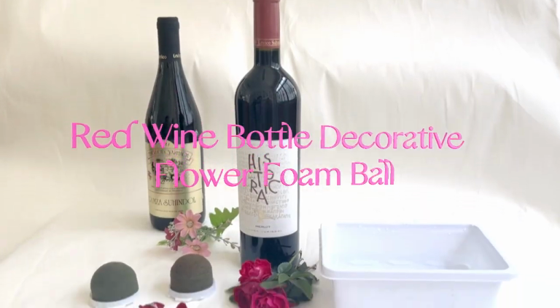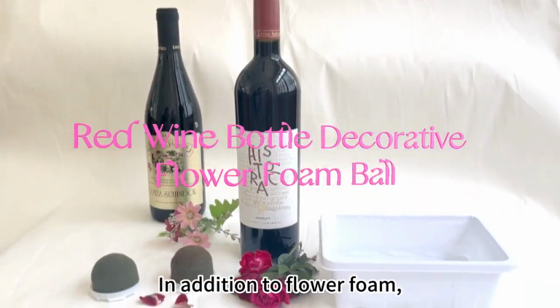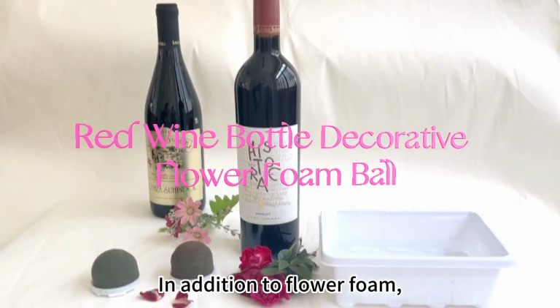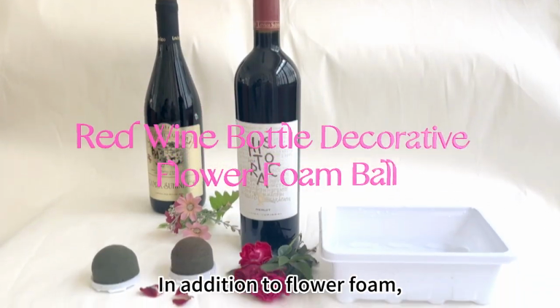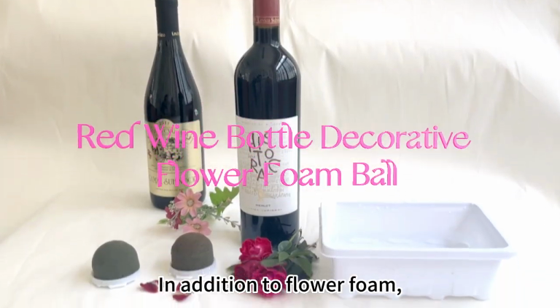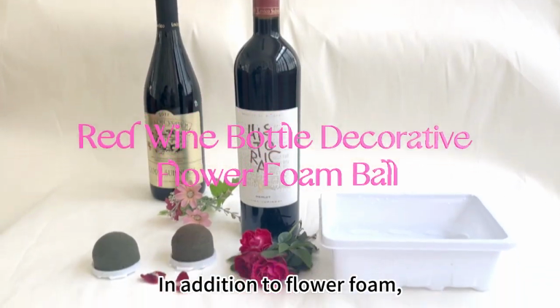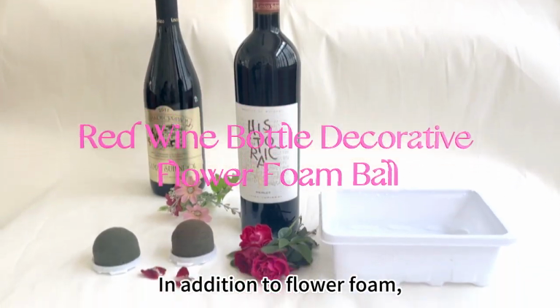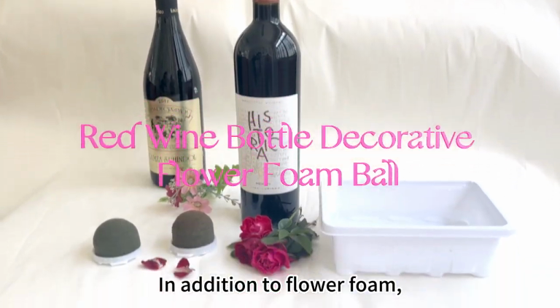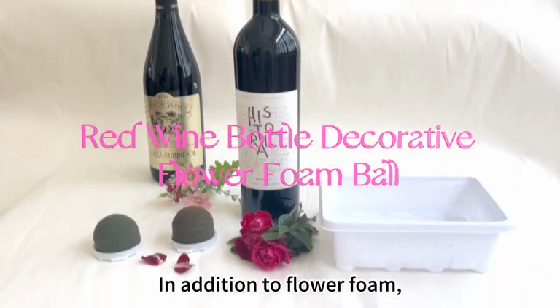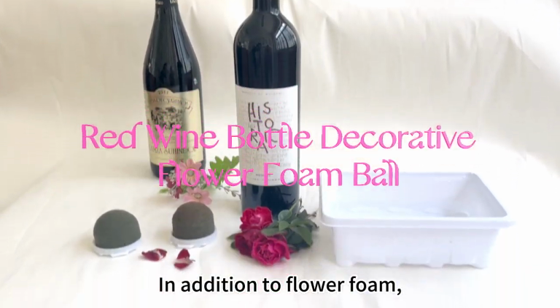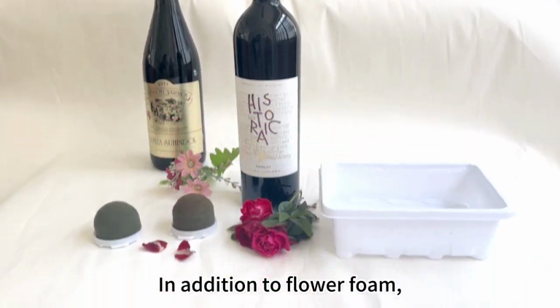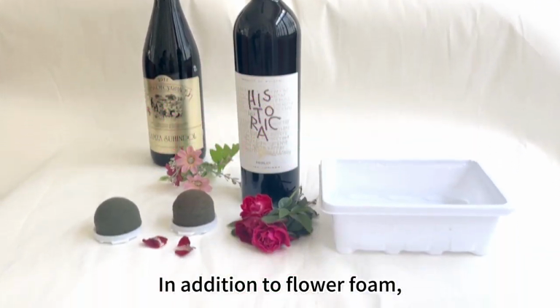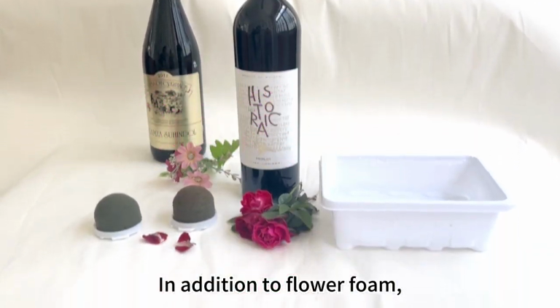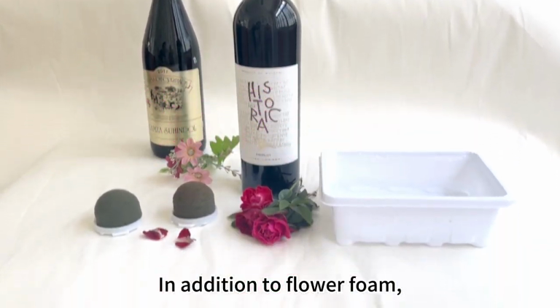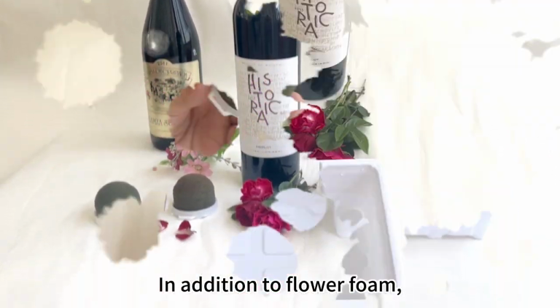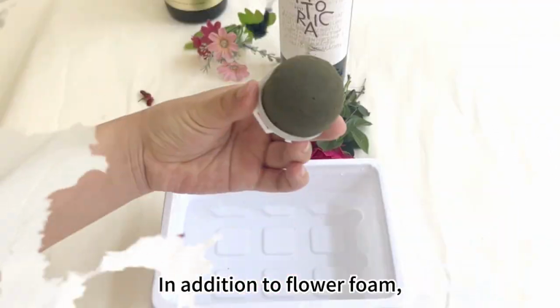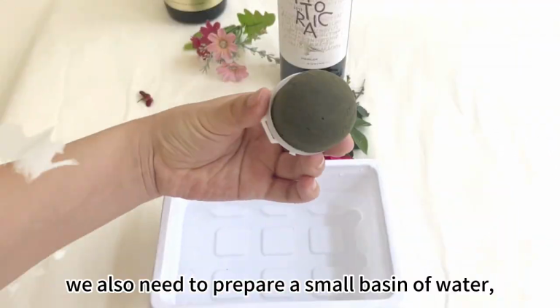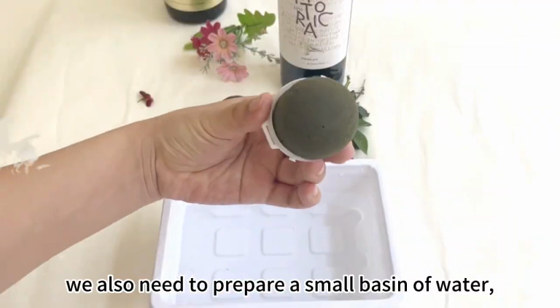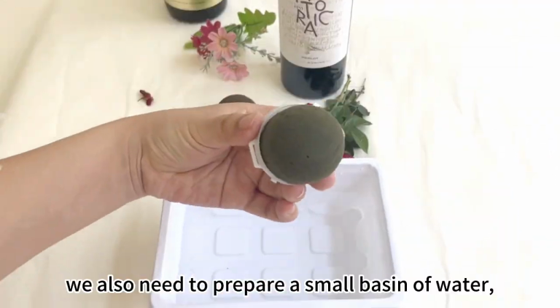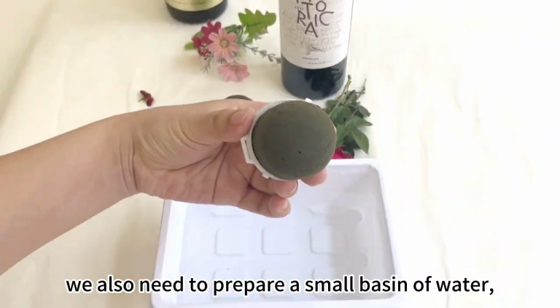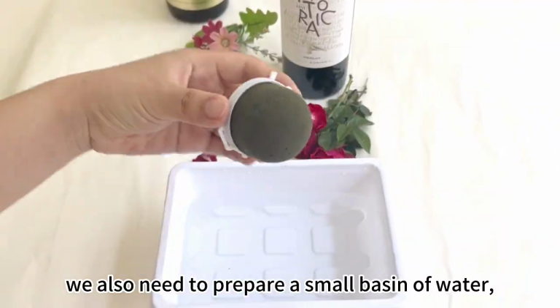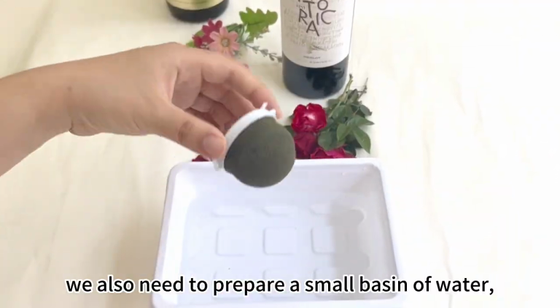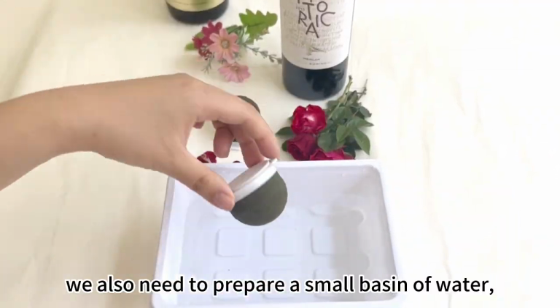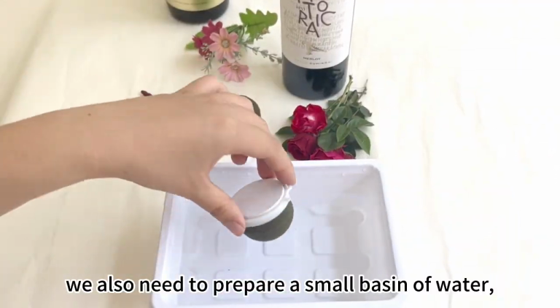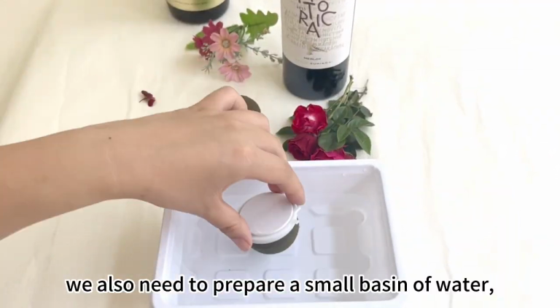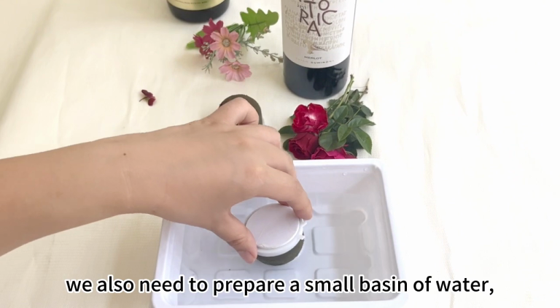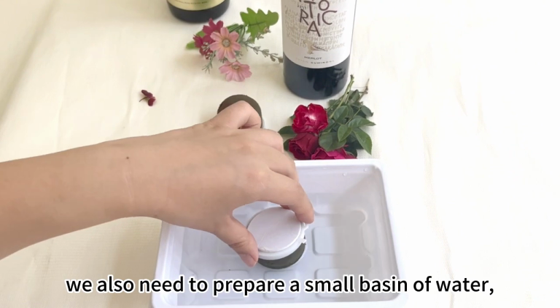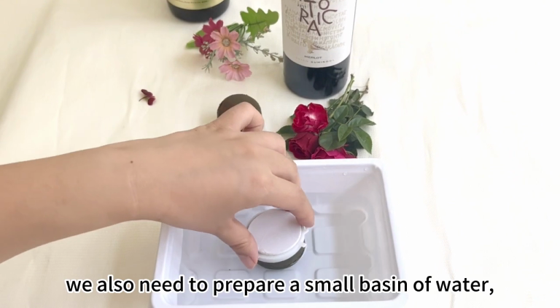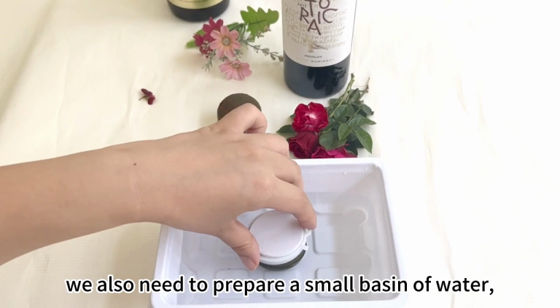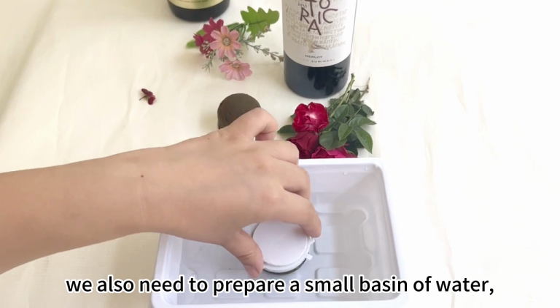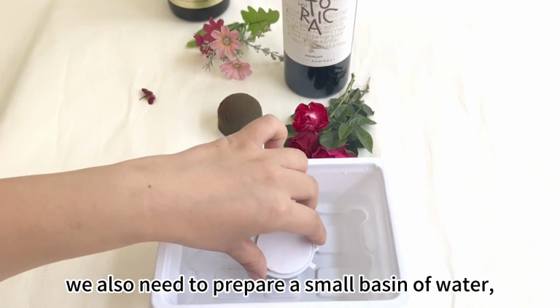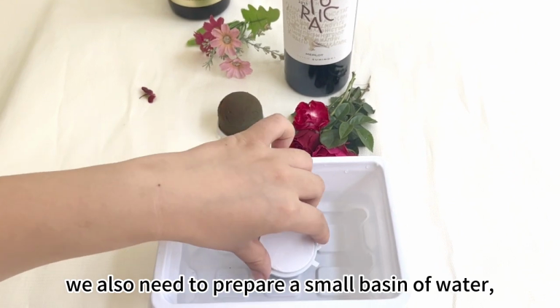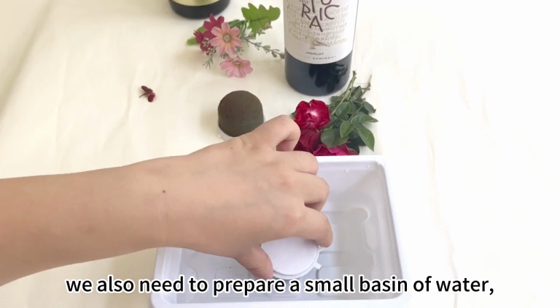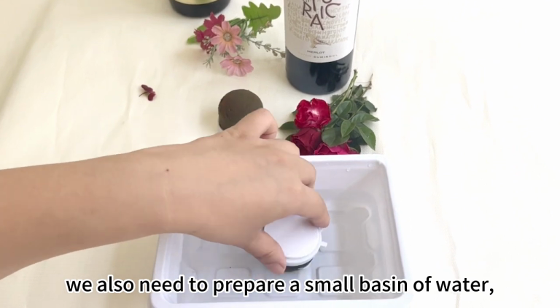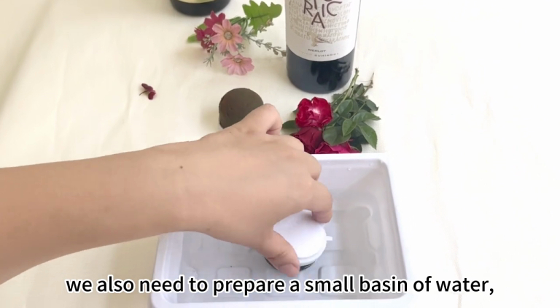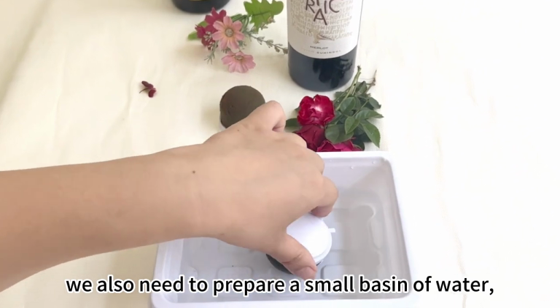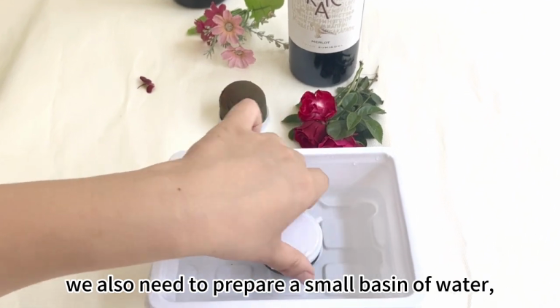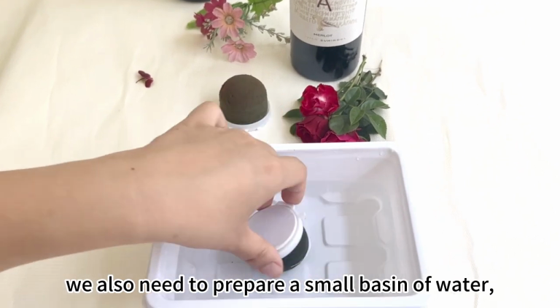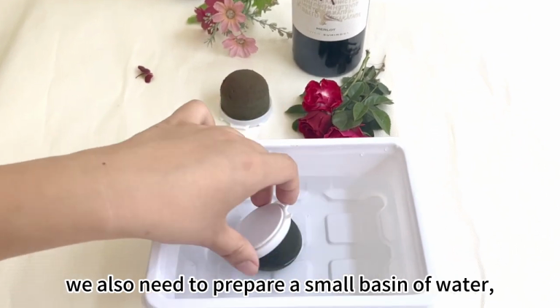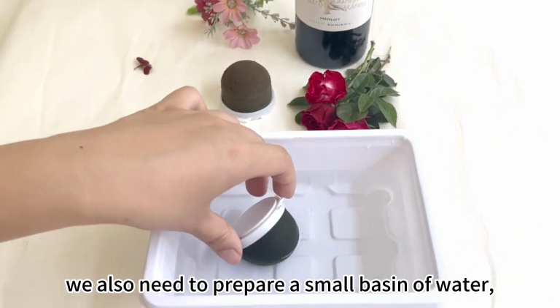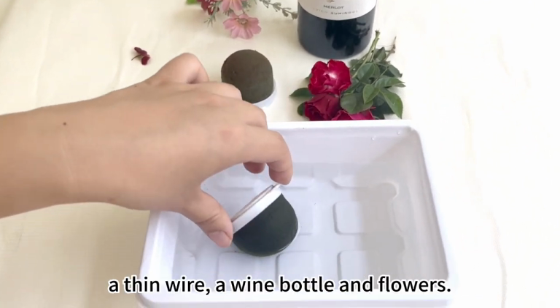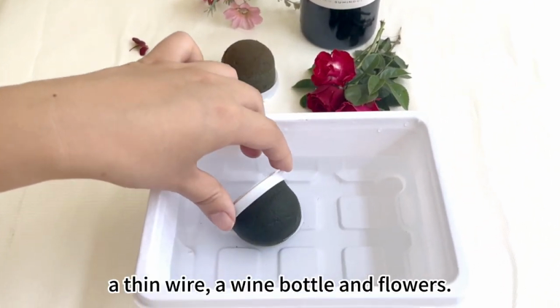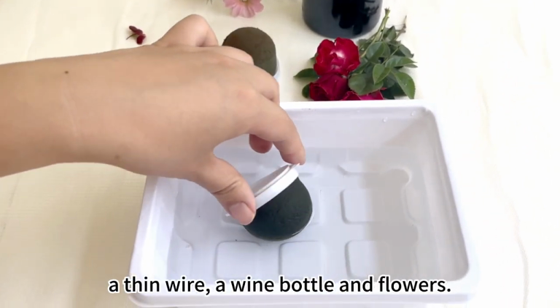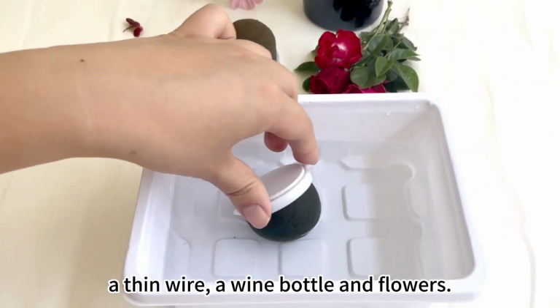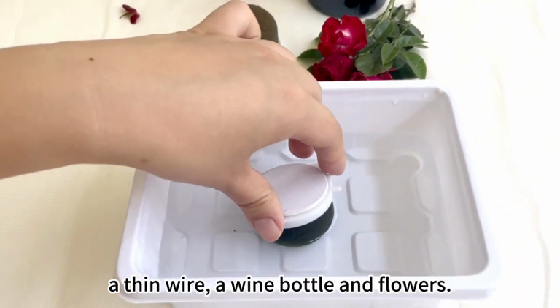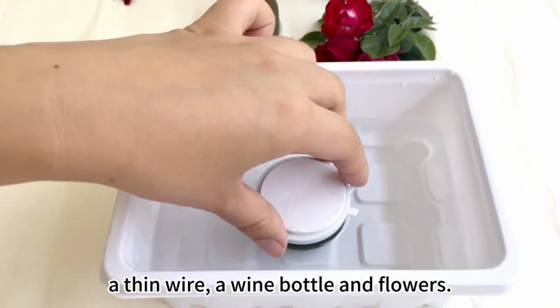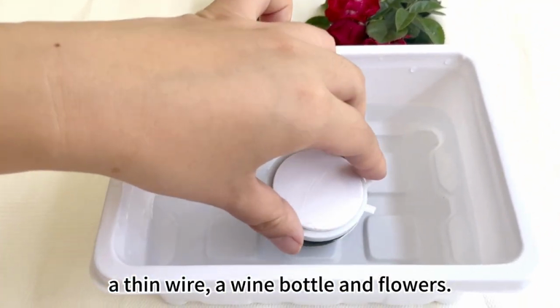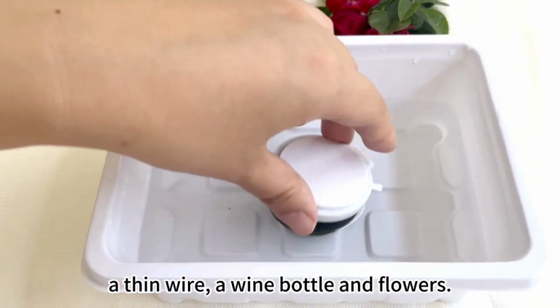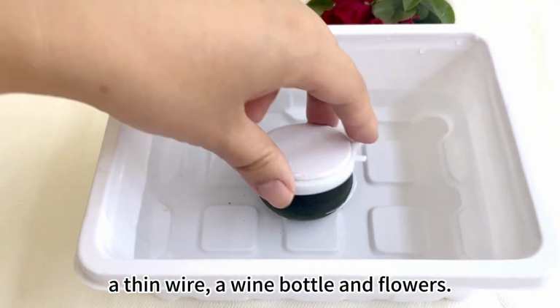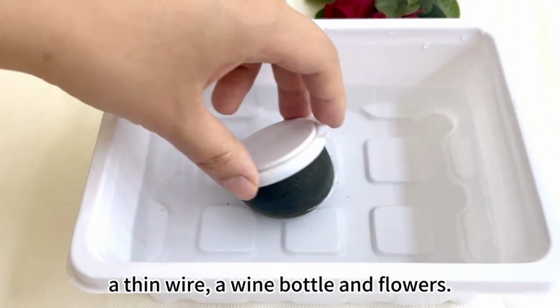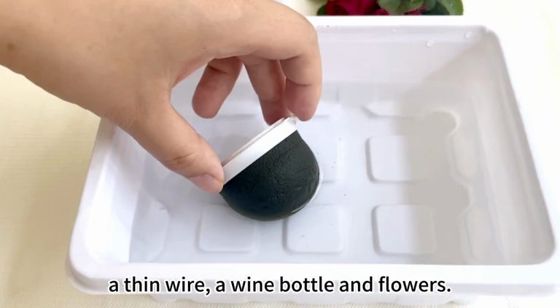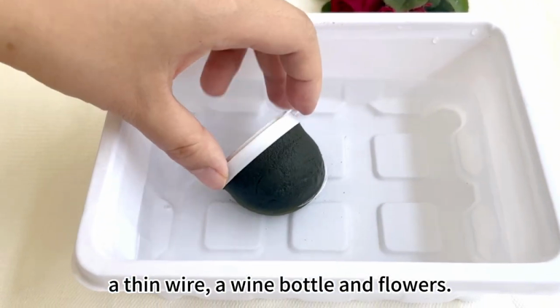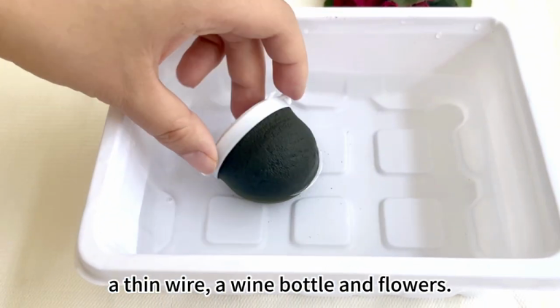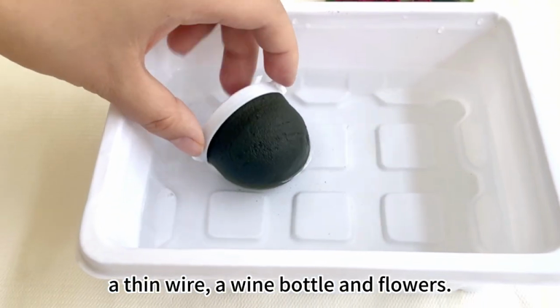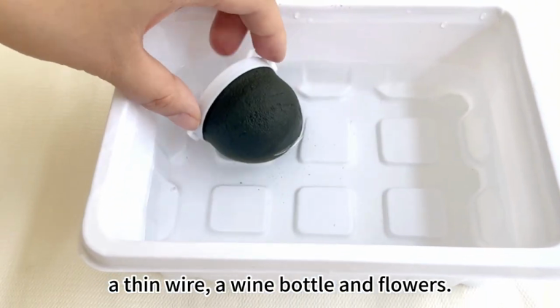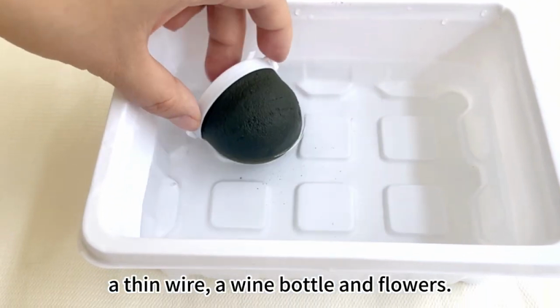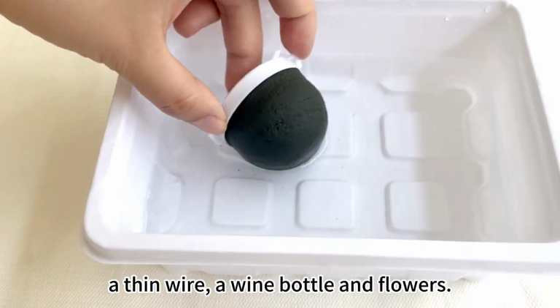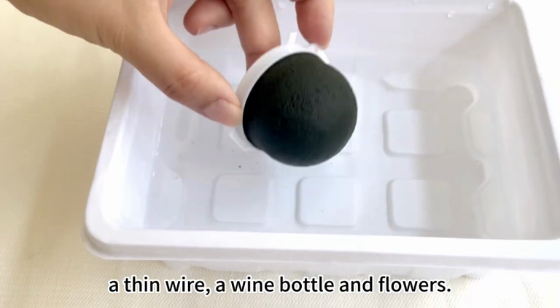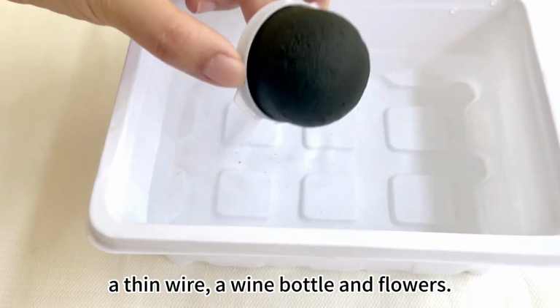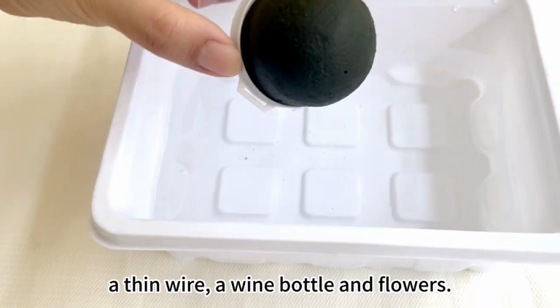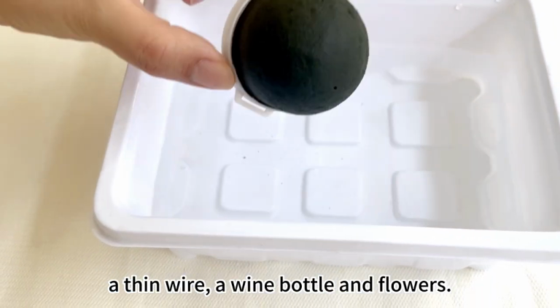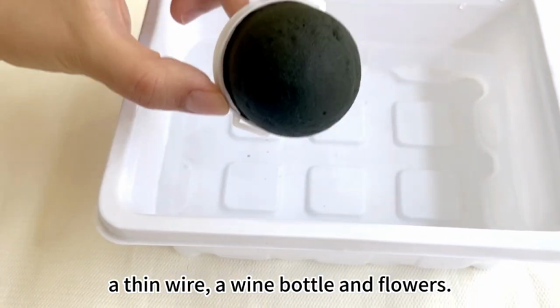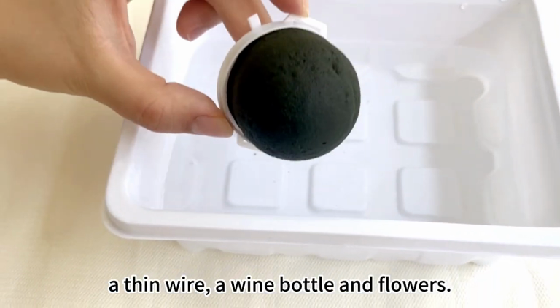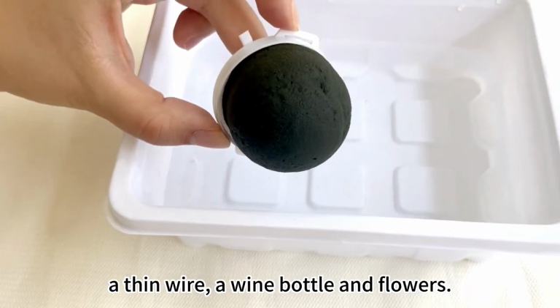In addition to flower foam, we also need to prepare a small basin of water, a thin wire, a wine bottle, and flowers.